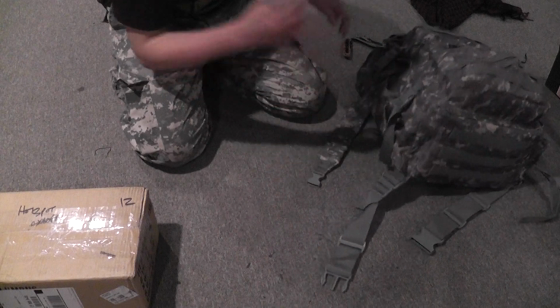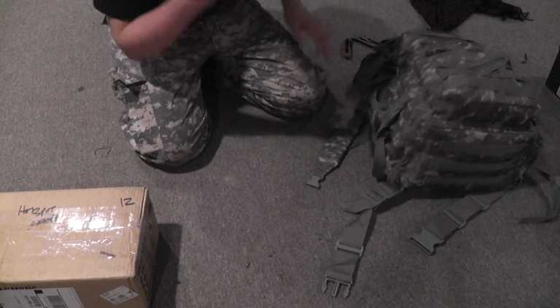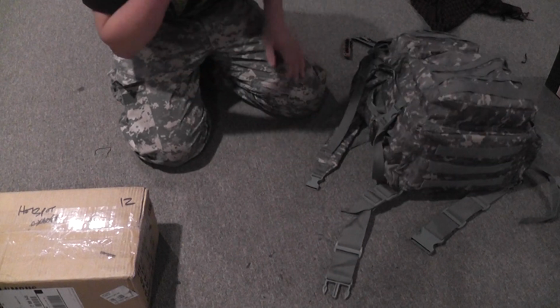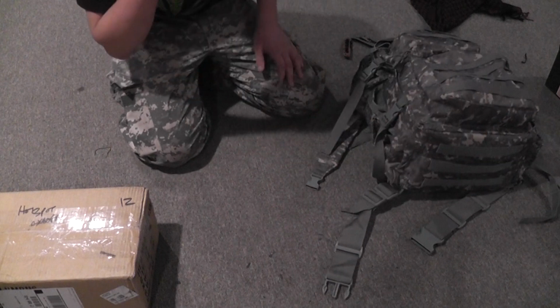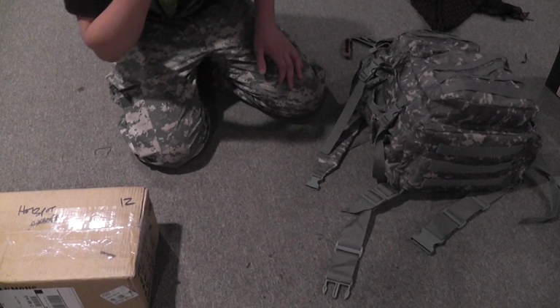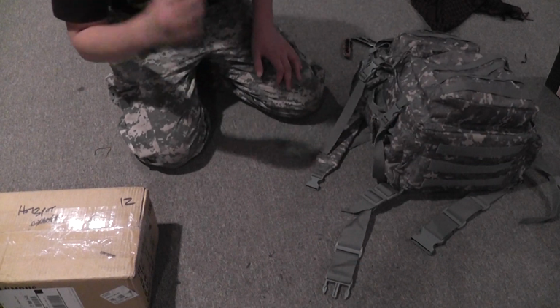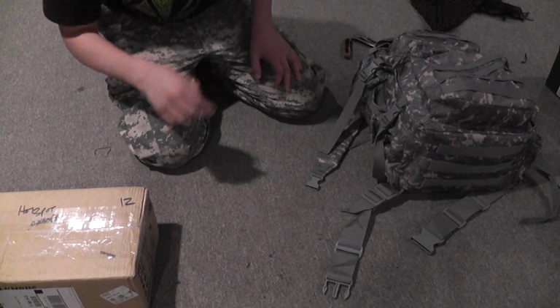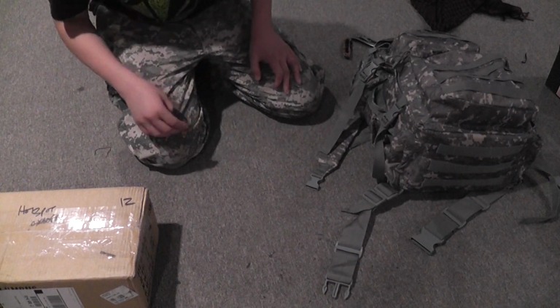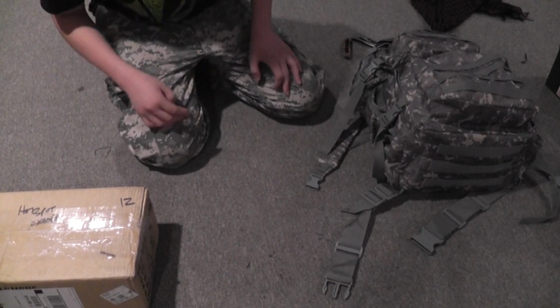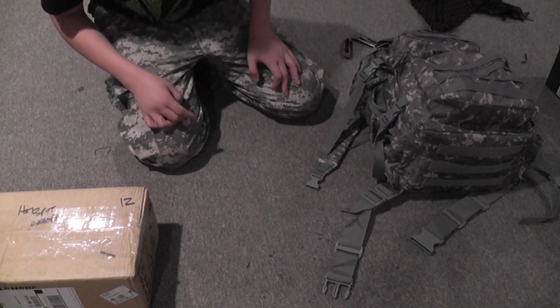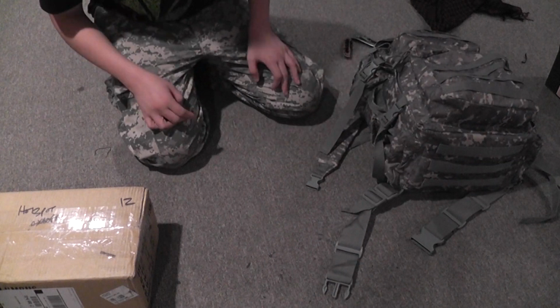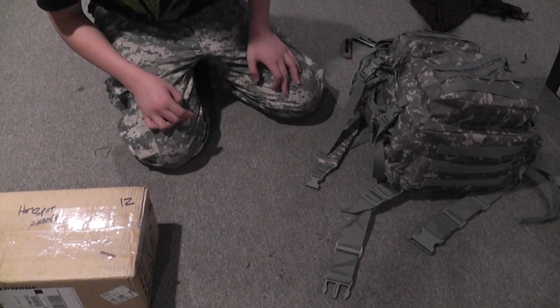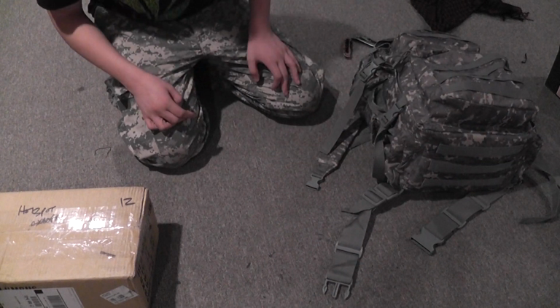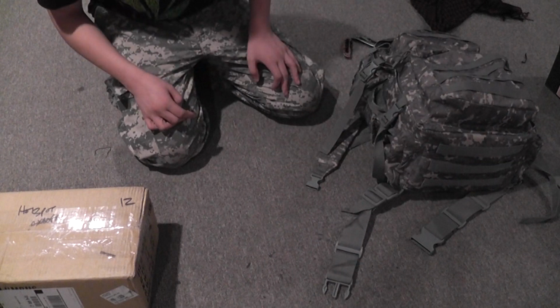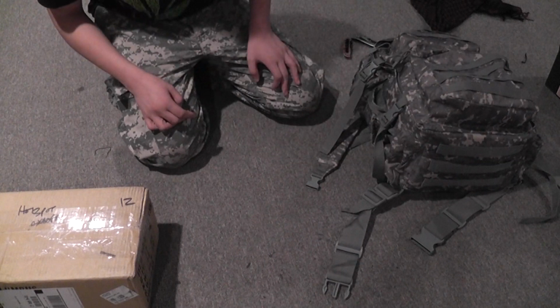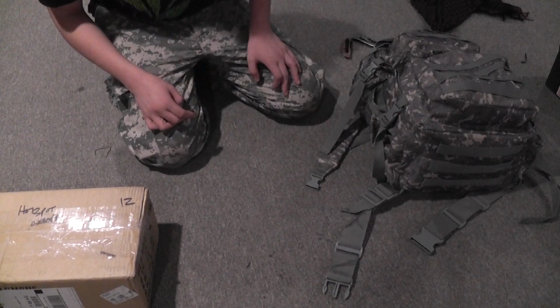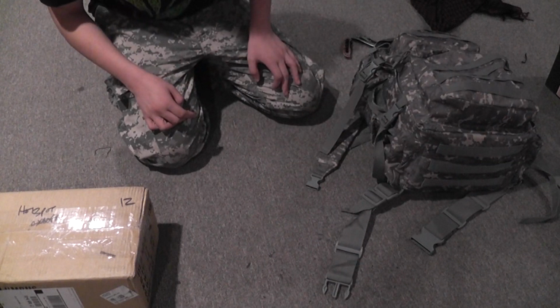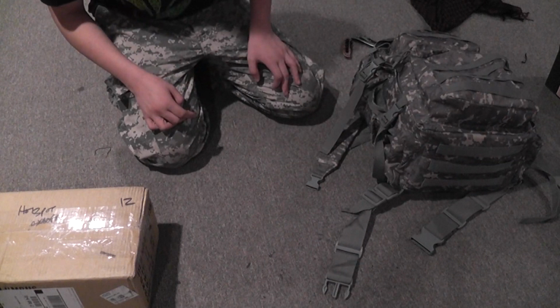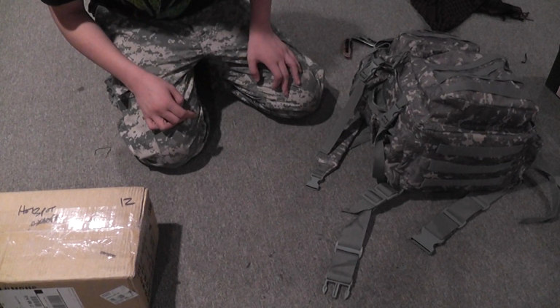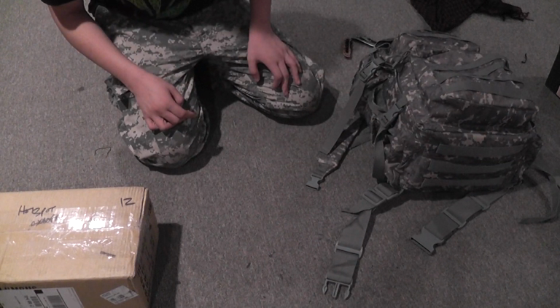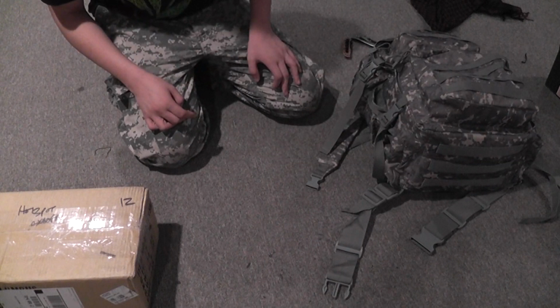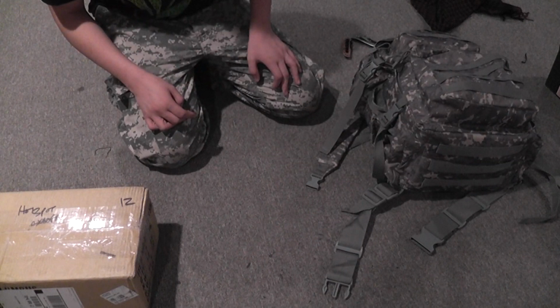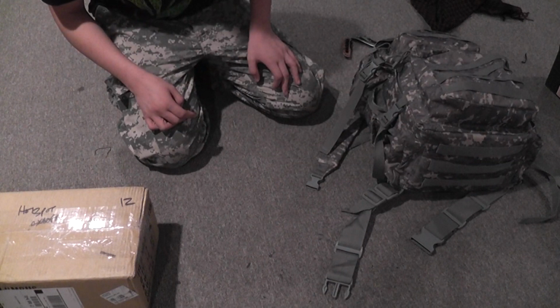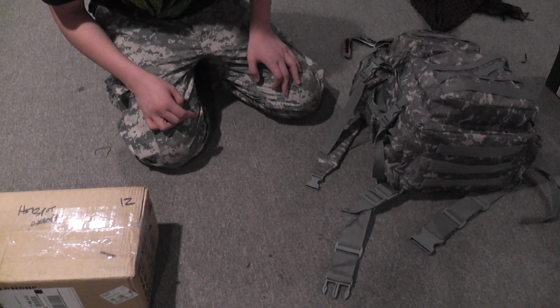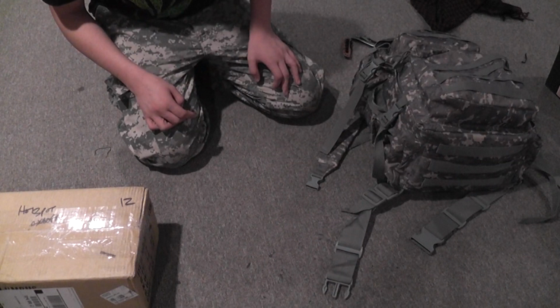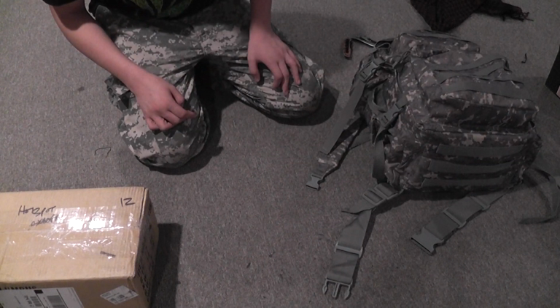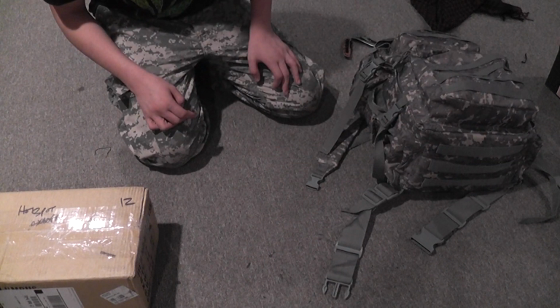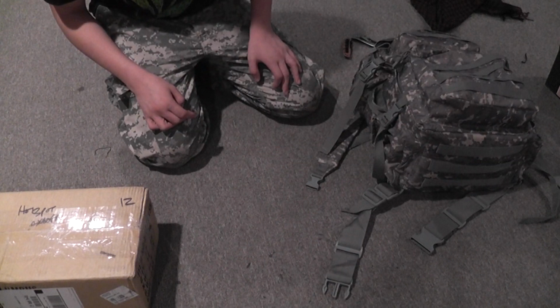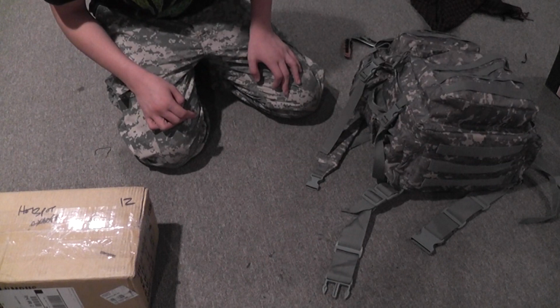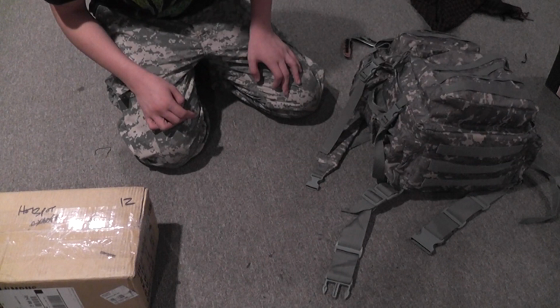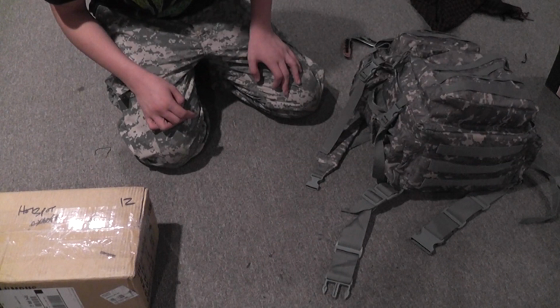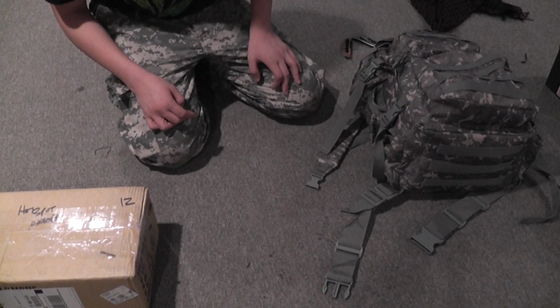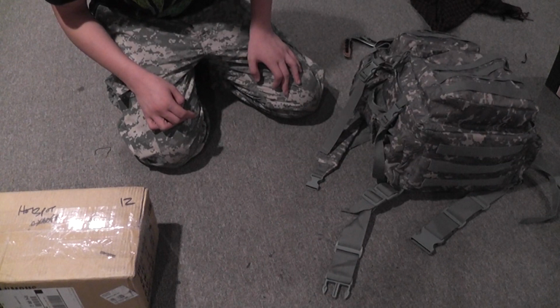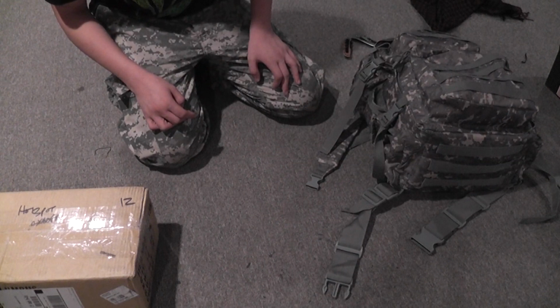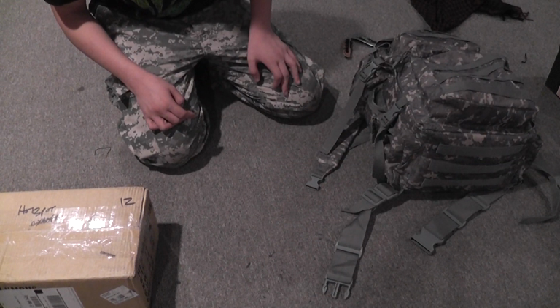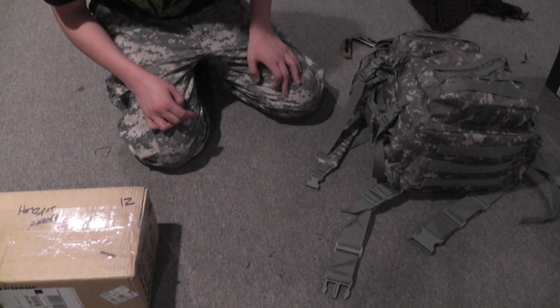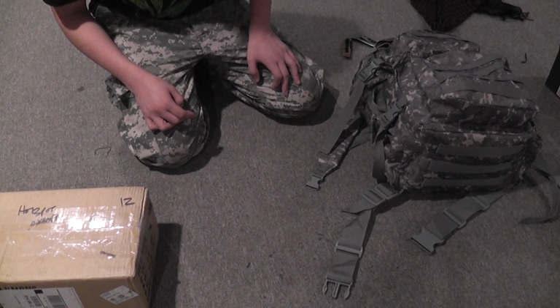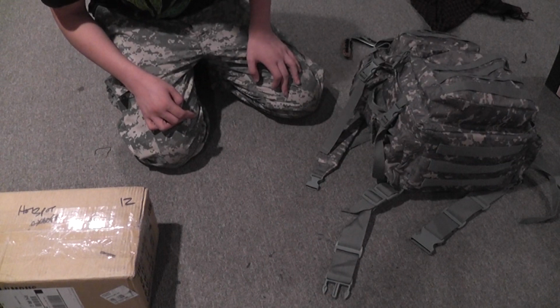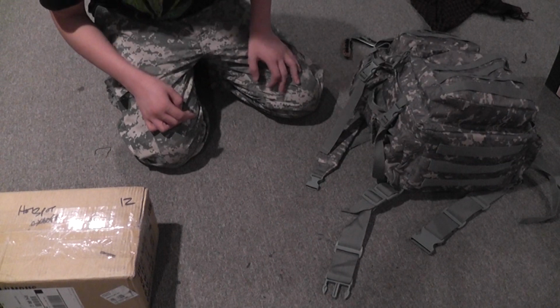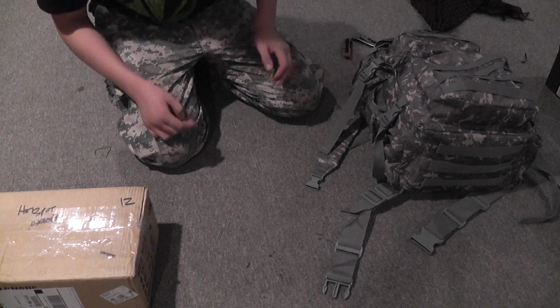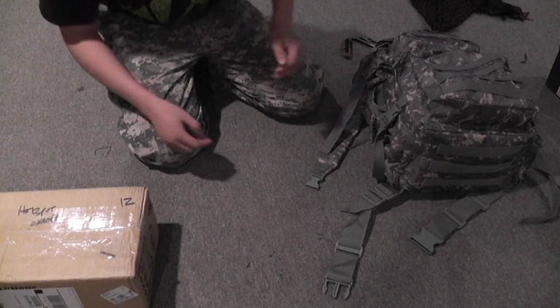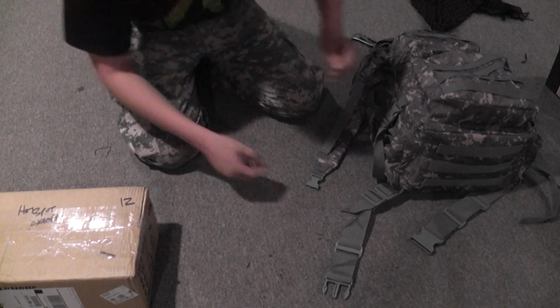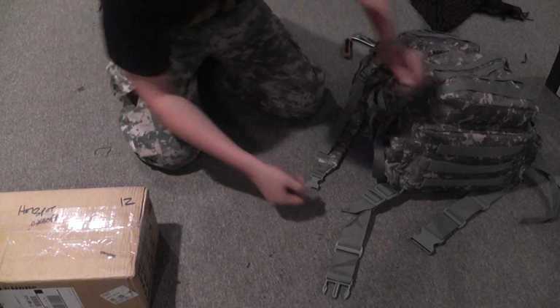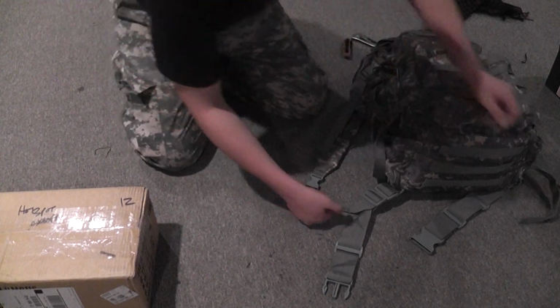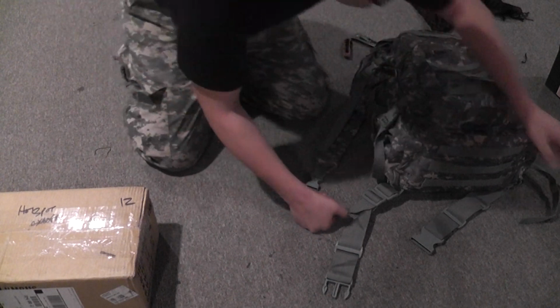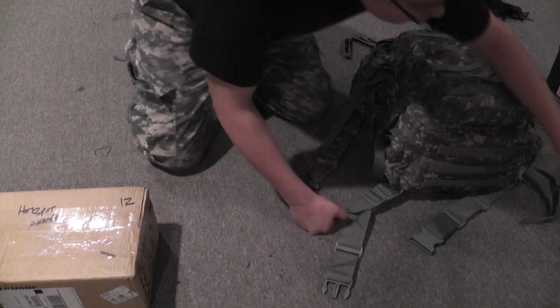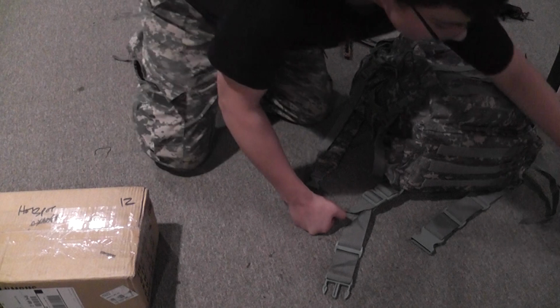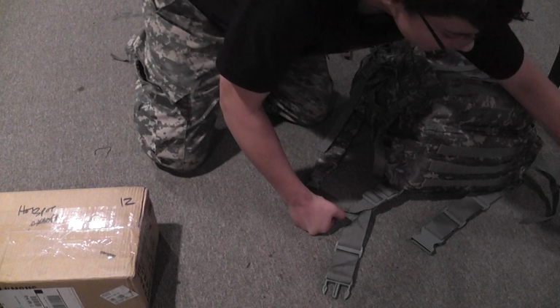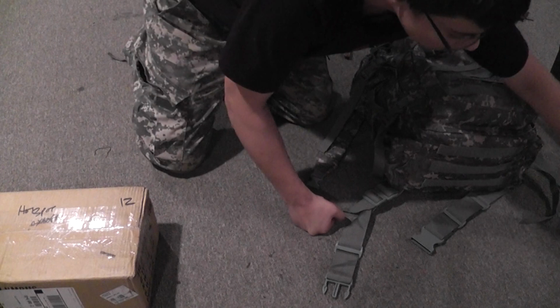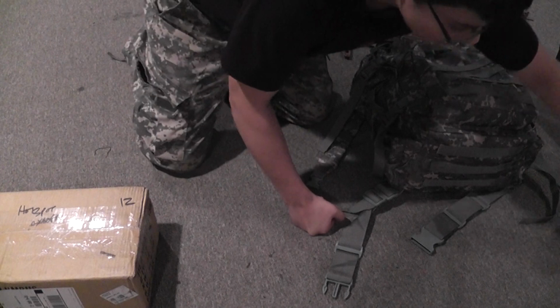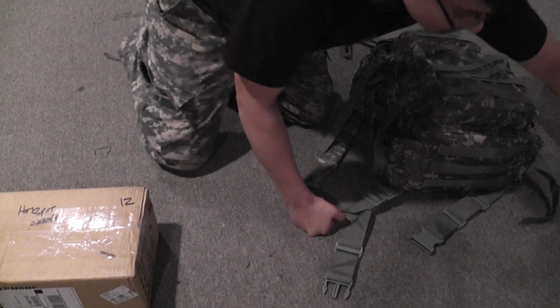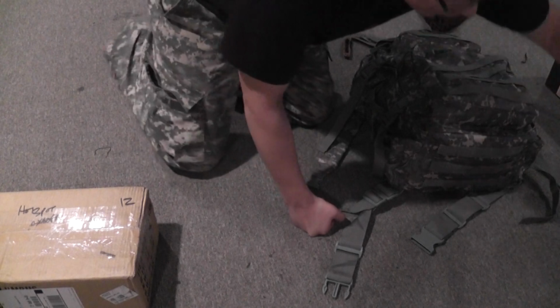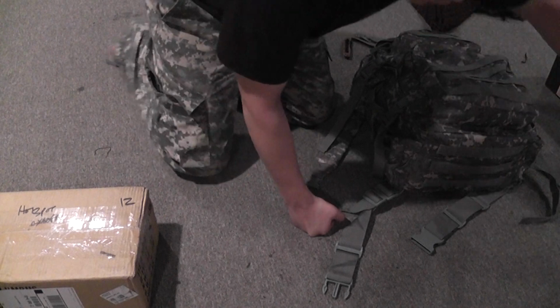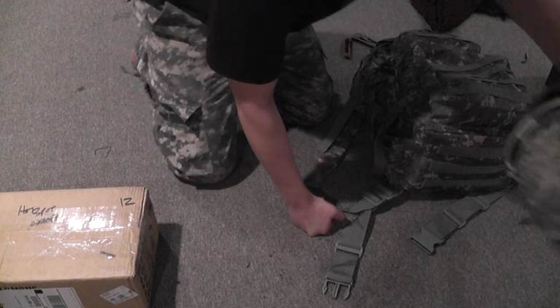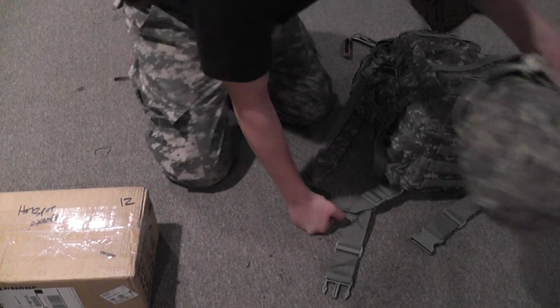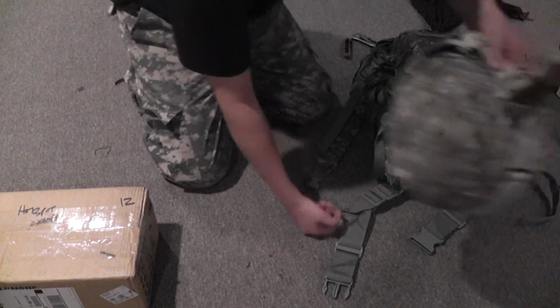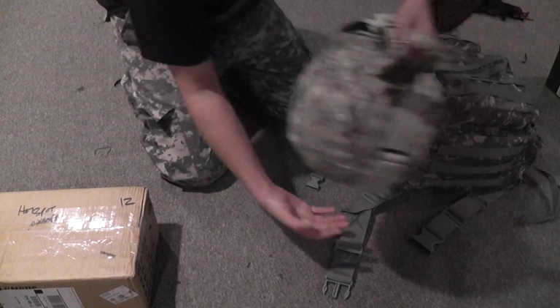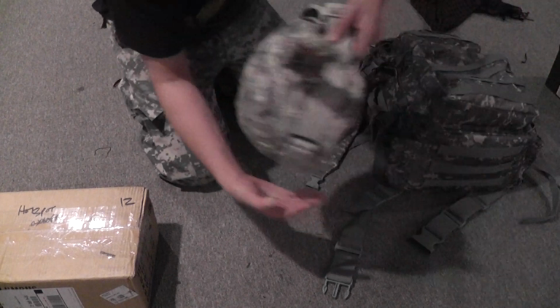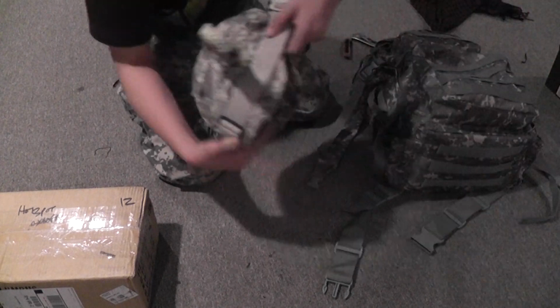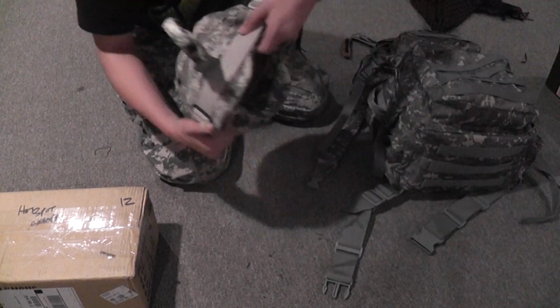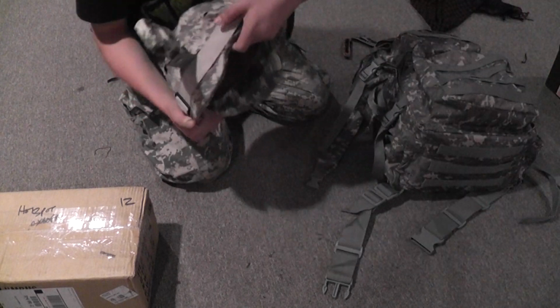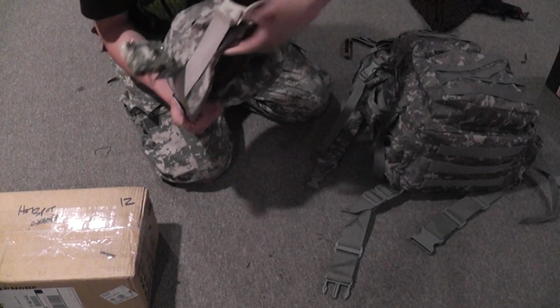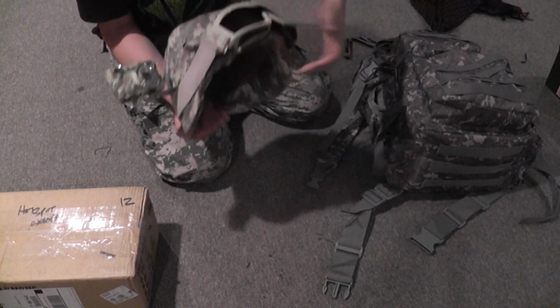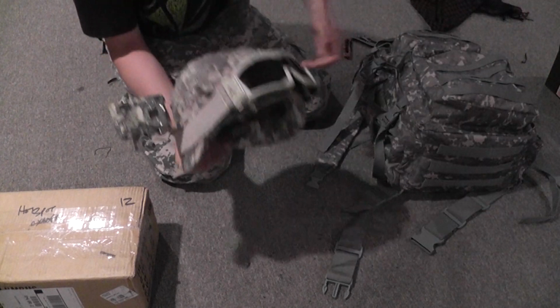And I will be going to Hudson Valley Airsoft around Saturday, I guess. And I'll be recording with my helmet camera.